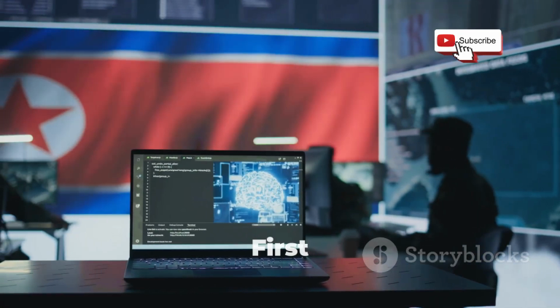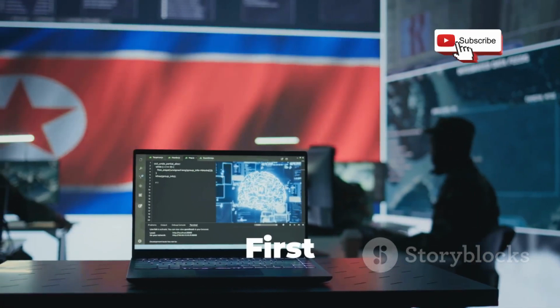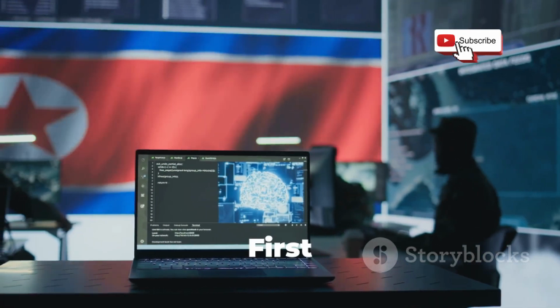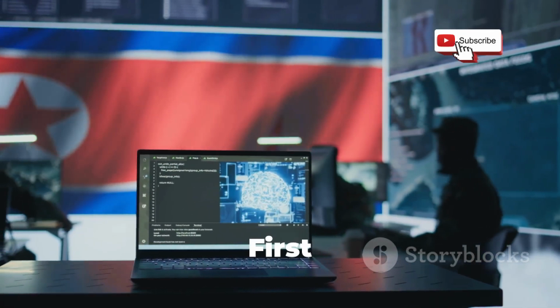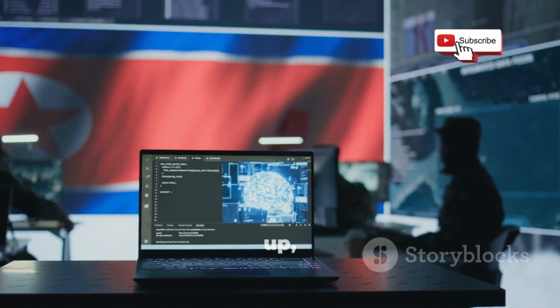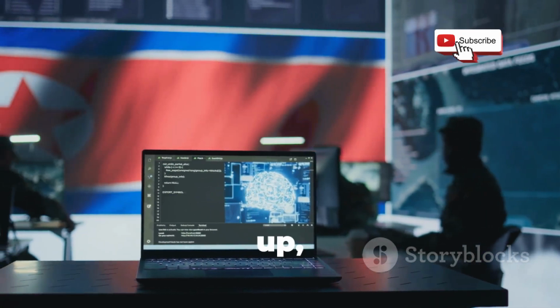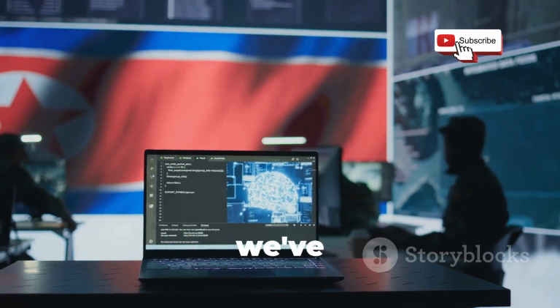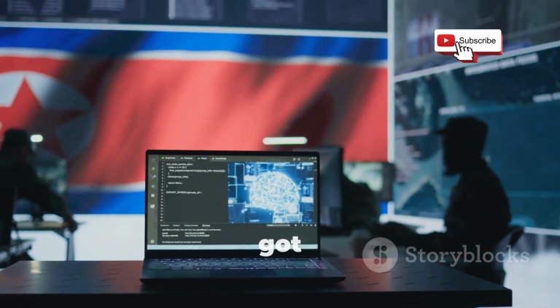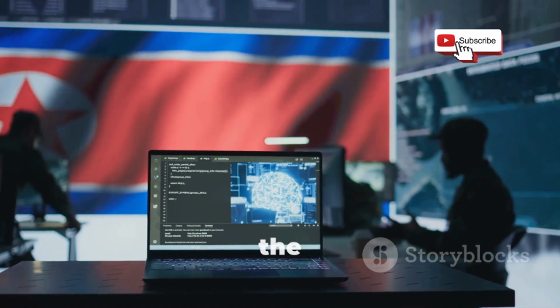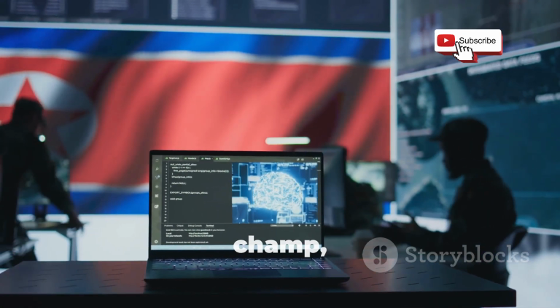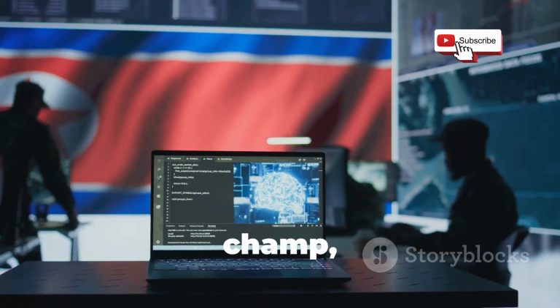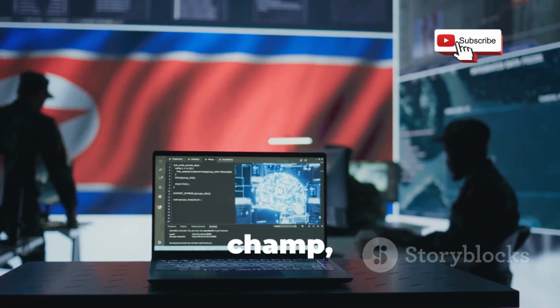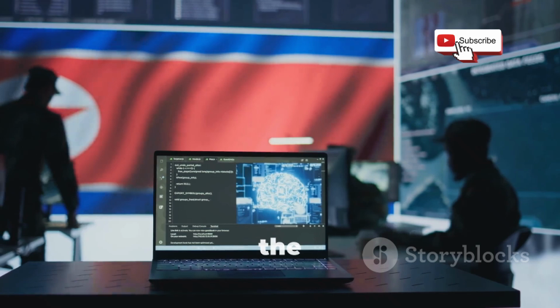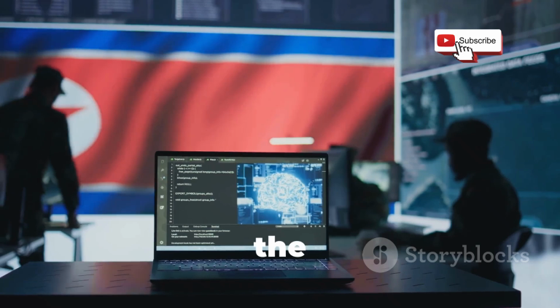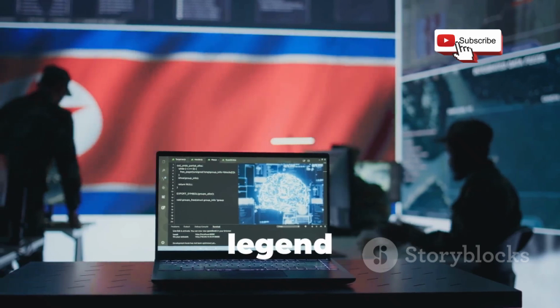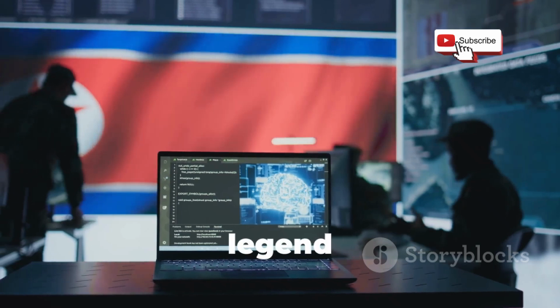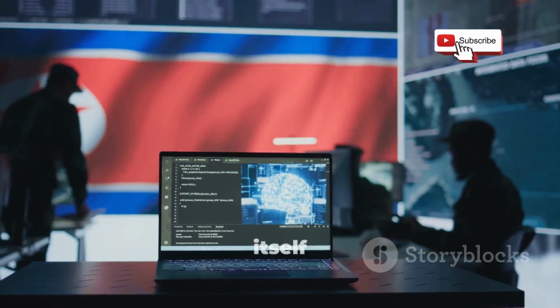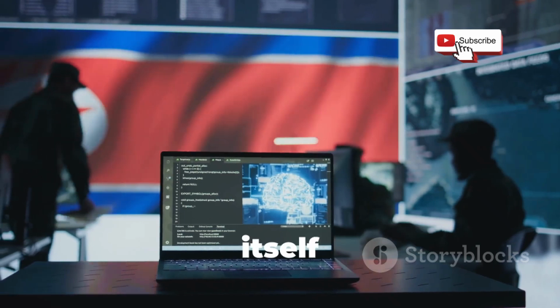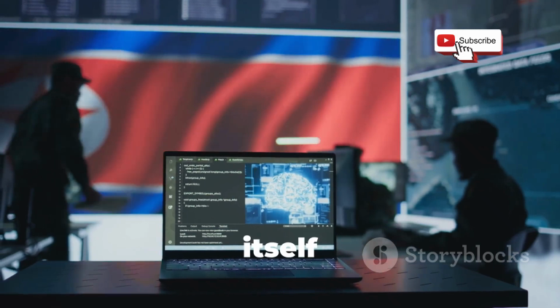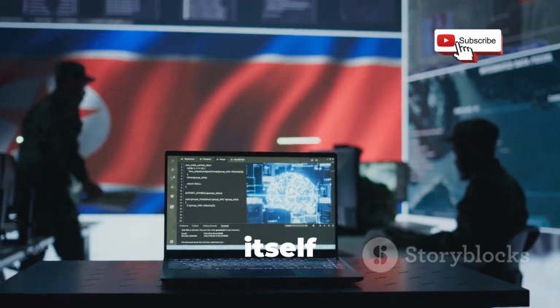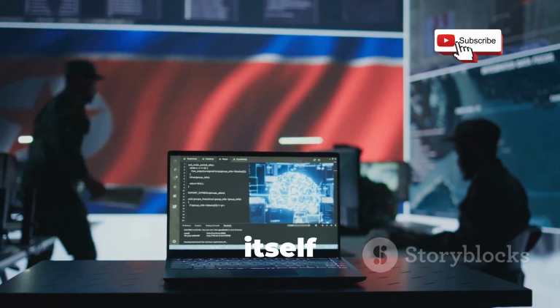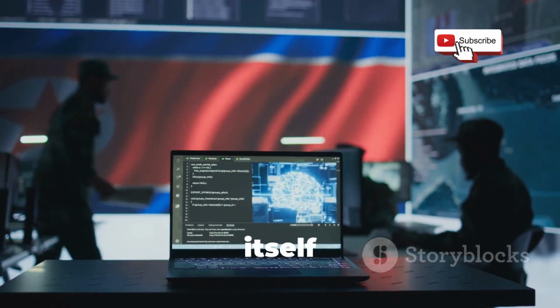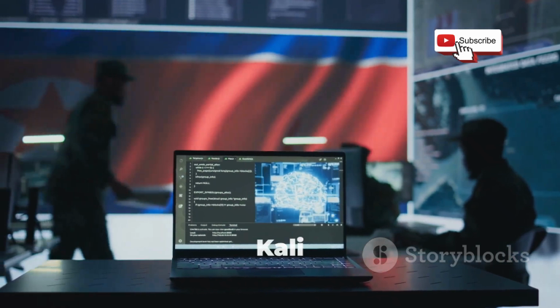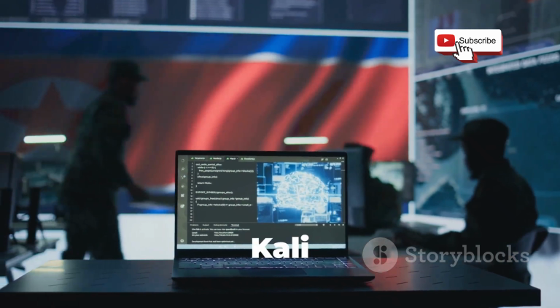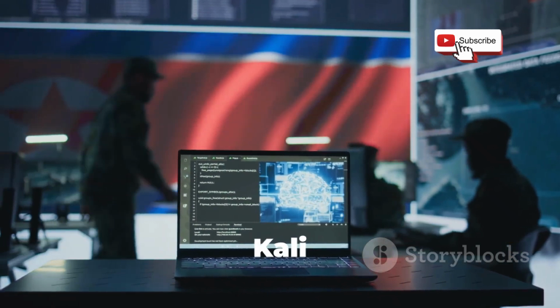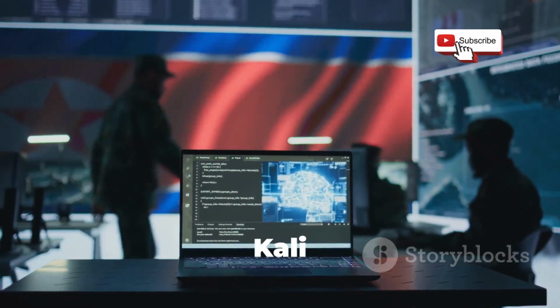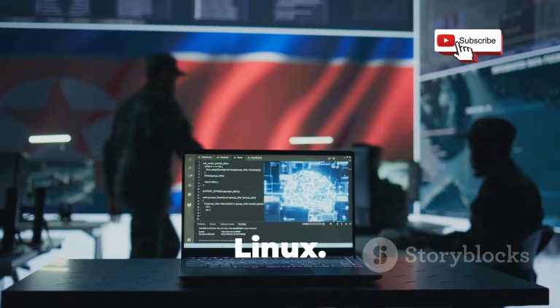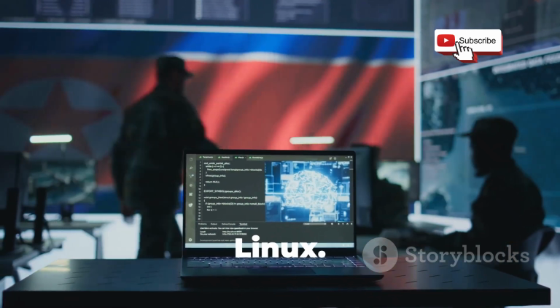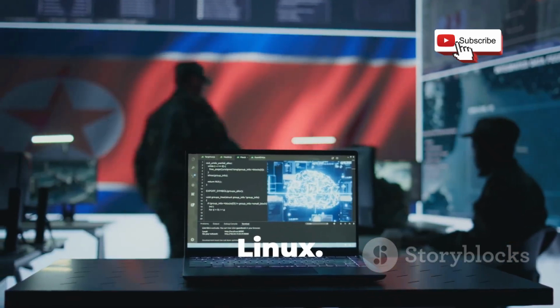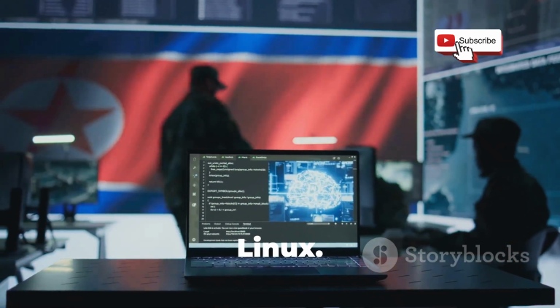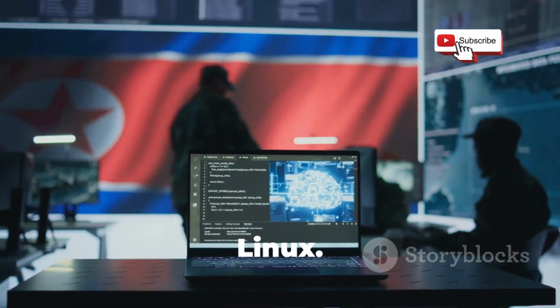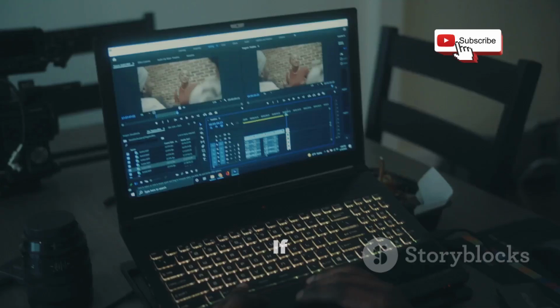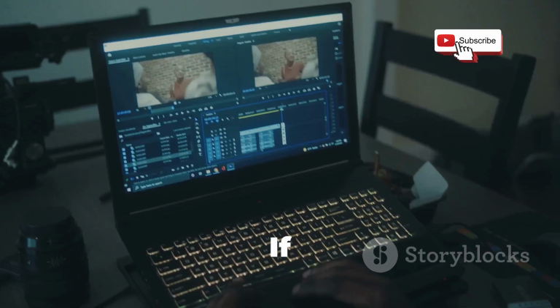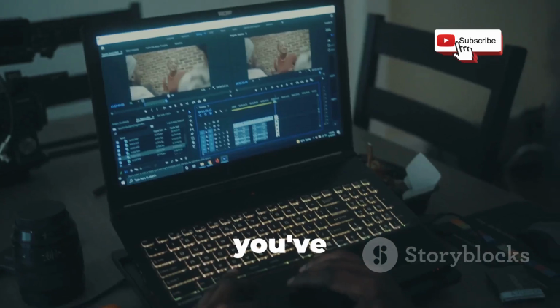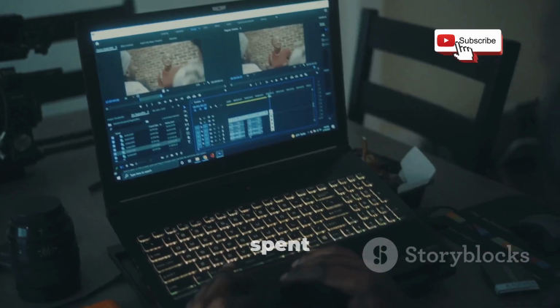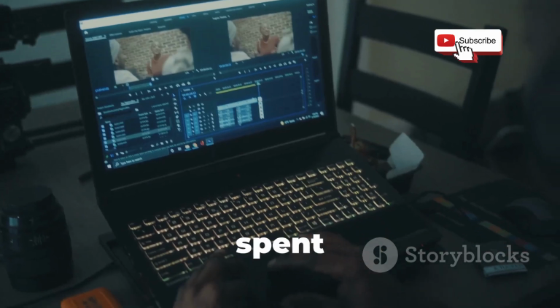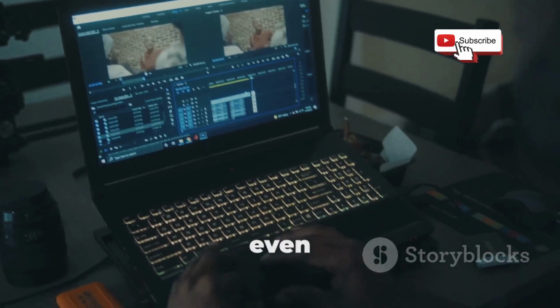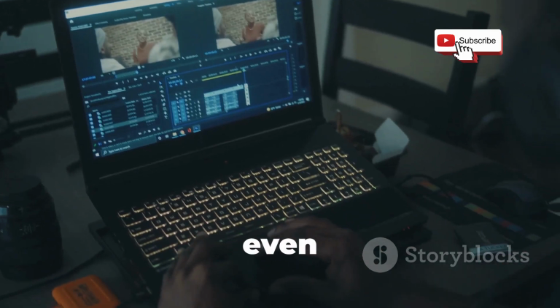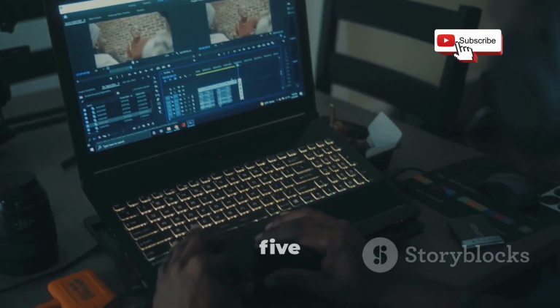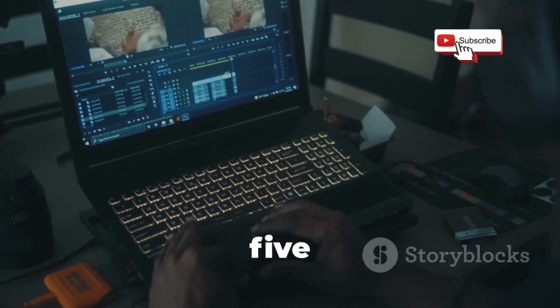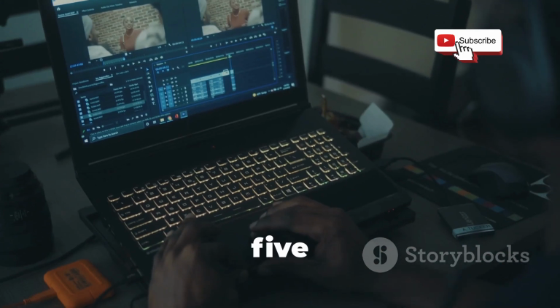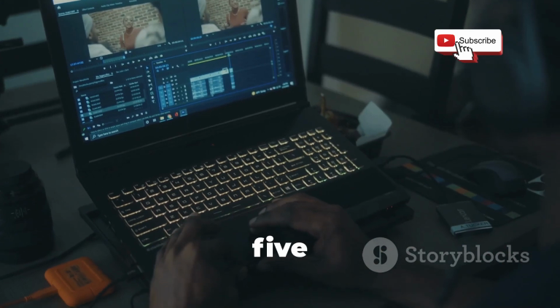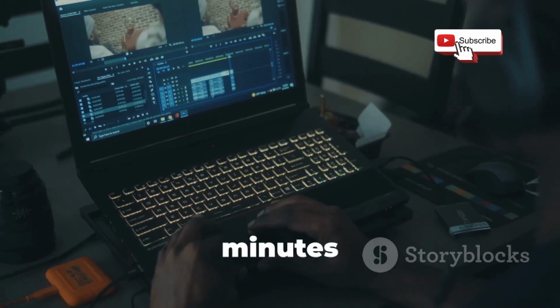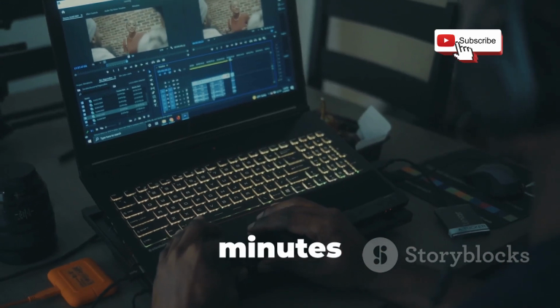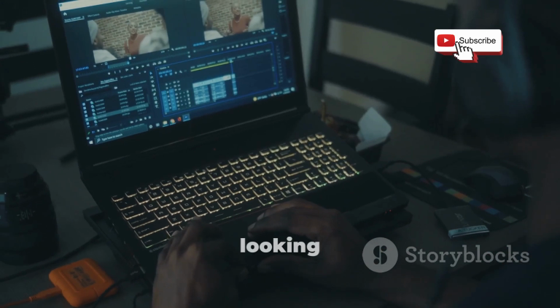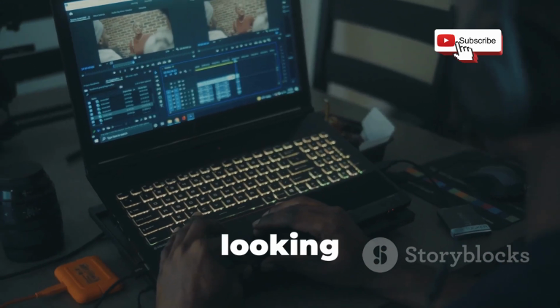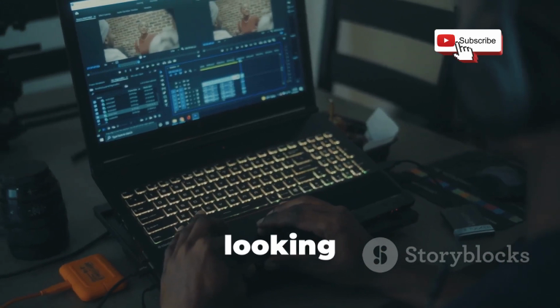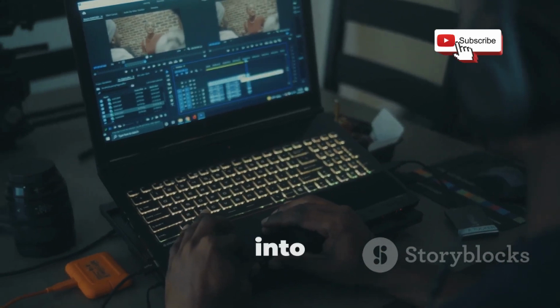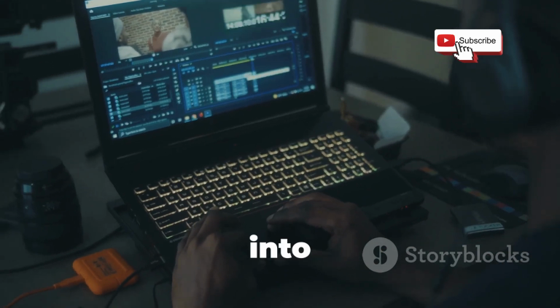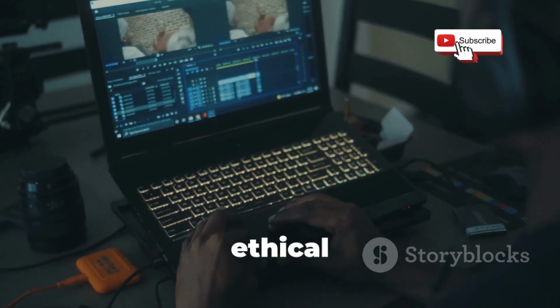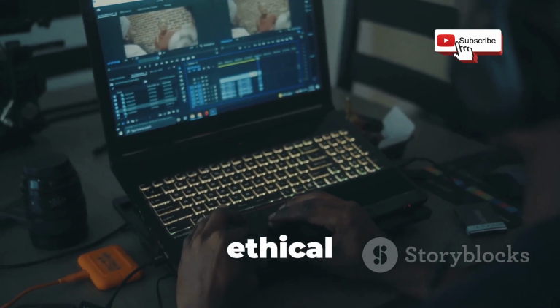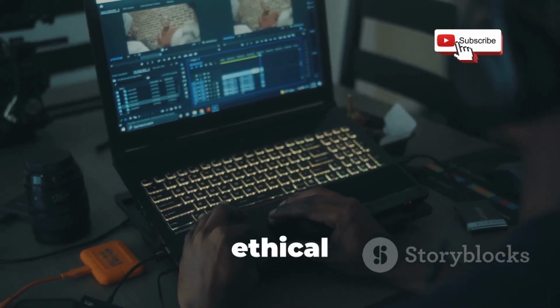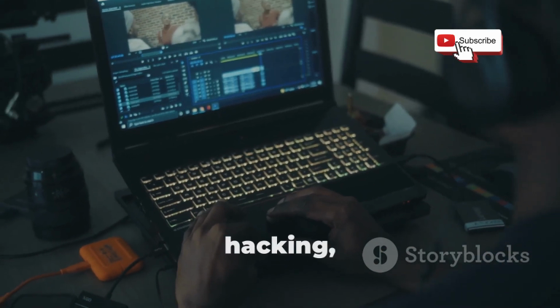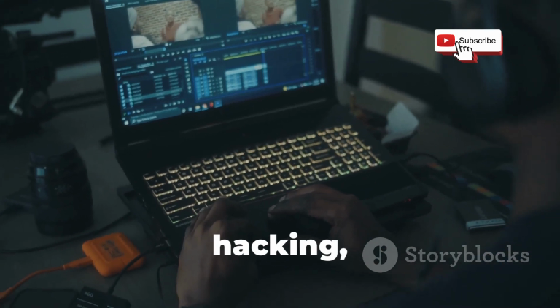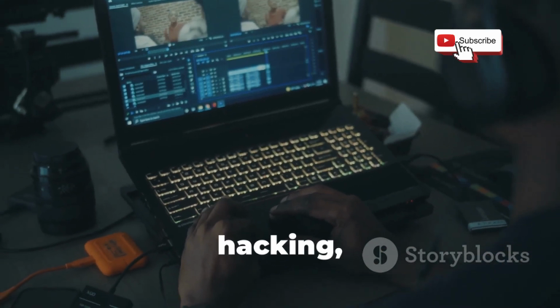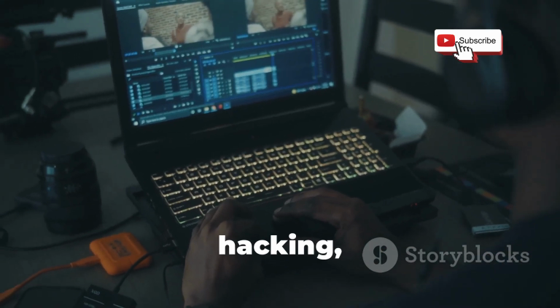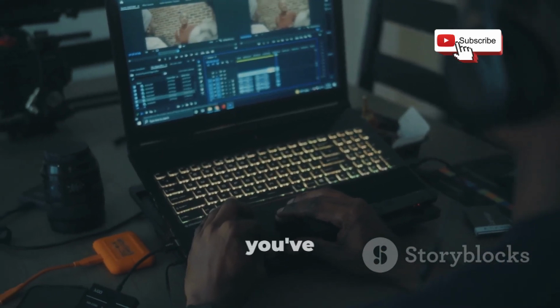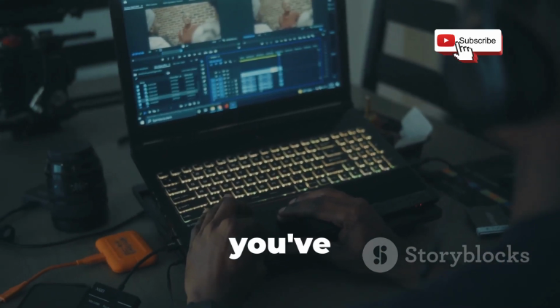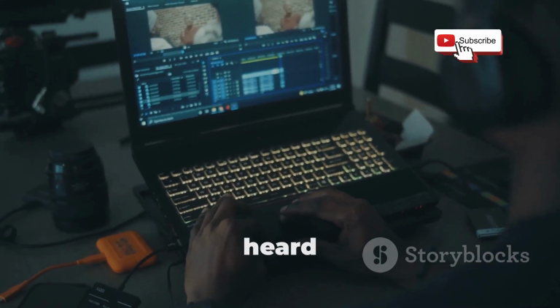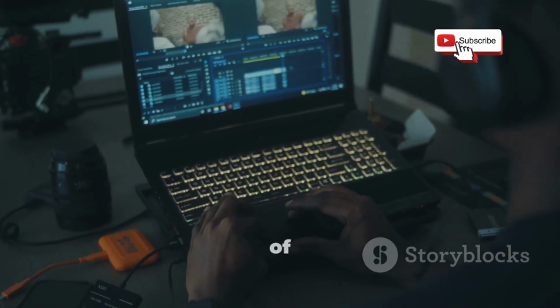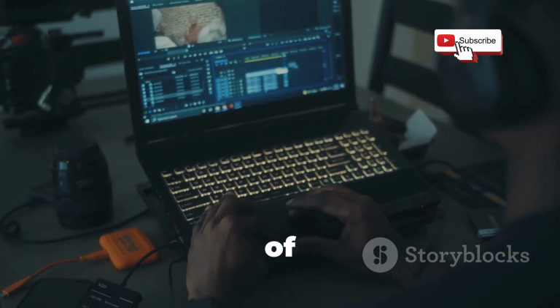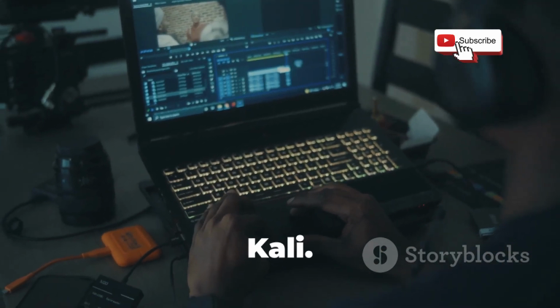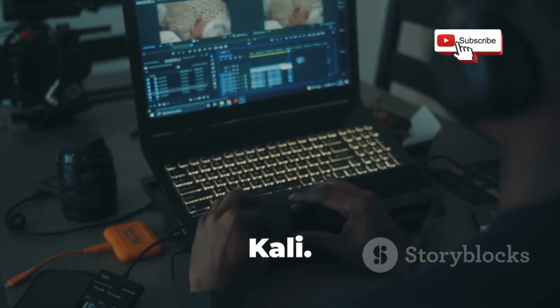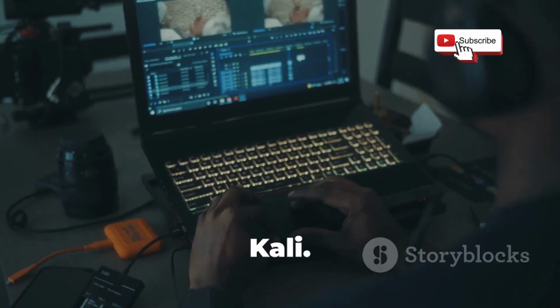First up, we have the champ, the legend itself: Kali Linux. If you've spent even five minutes looking into ethical hacking, you've heard of Kali.